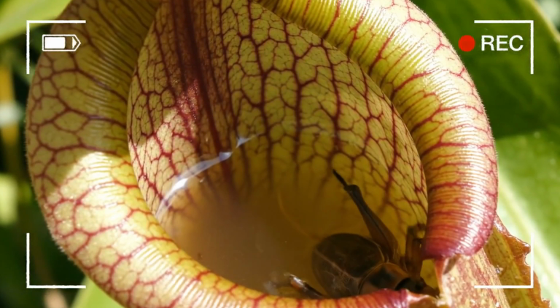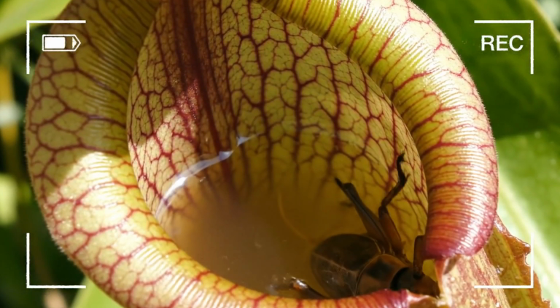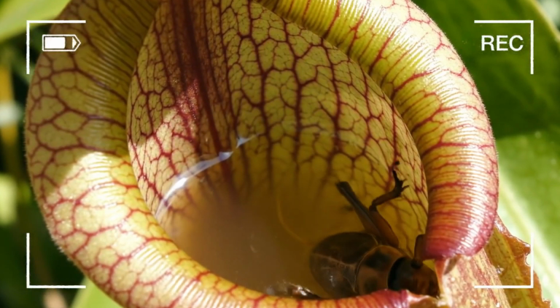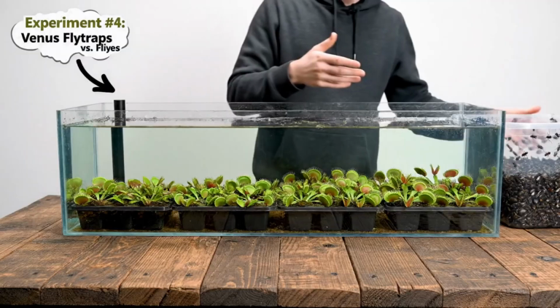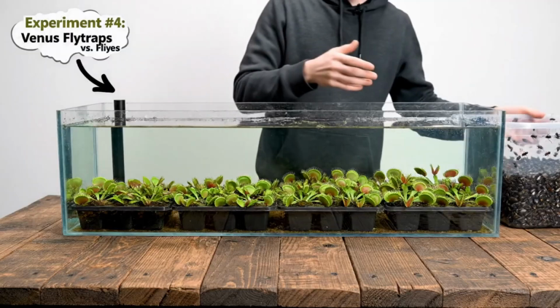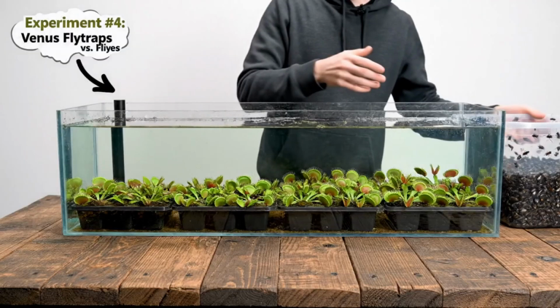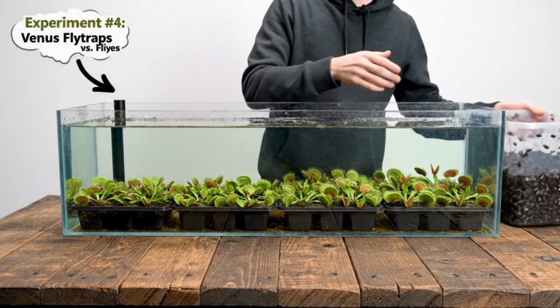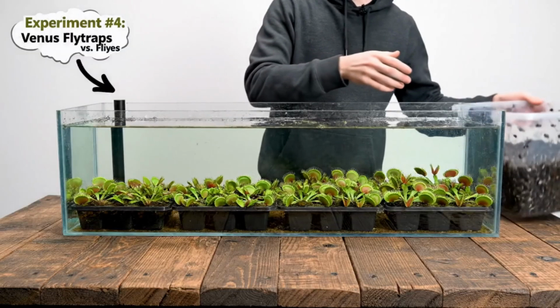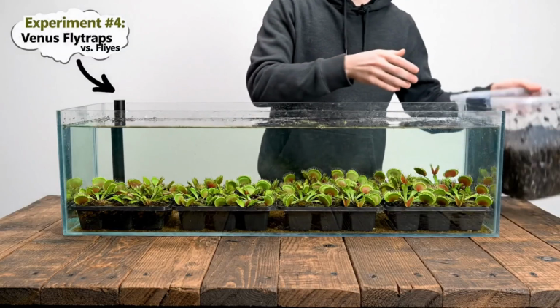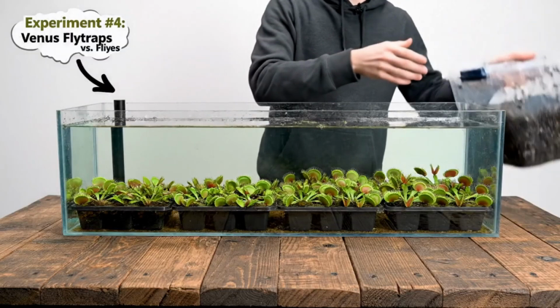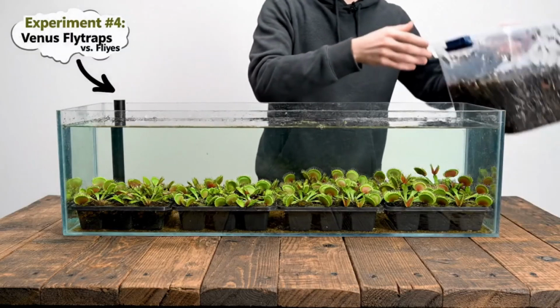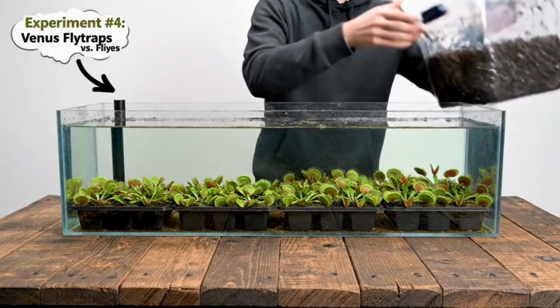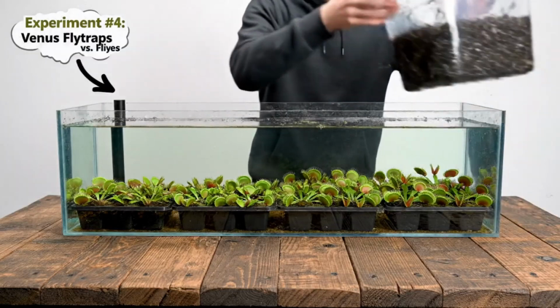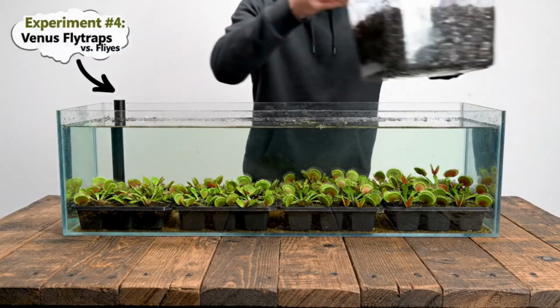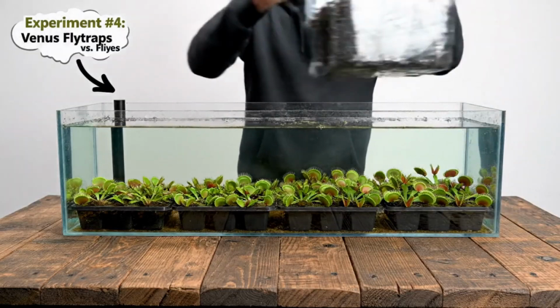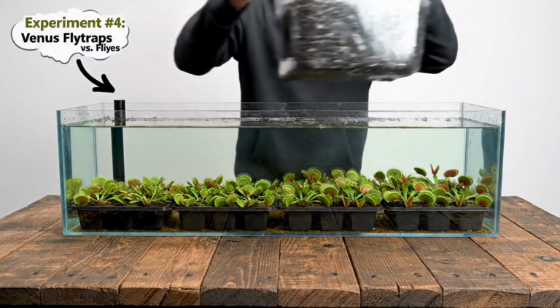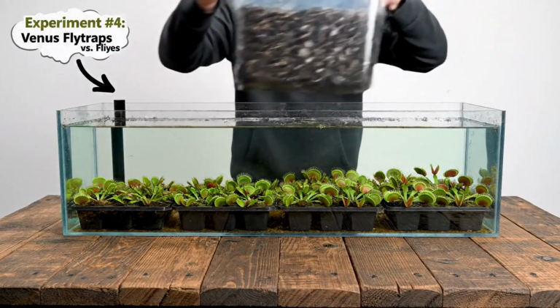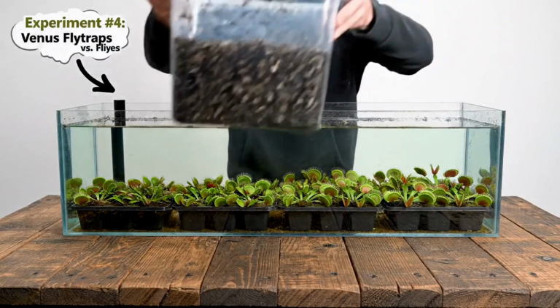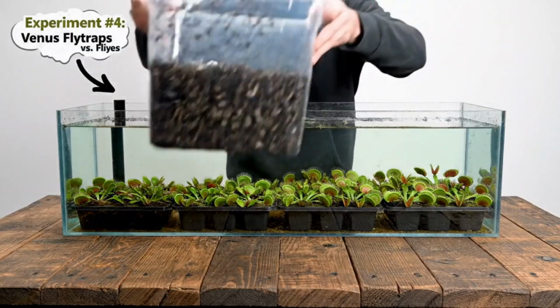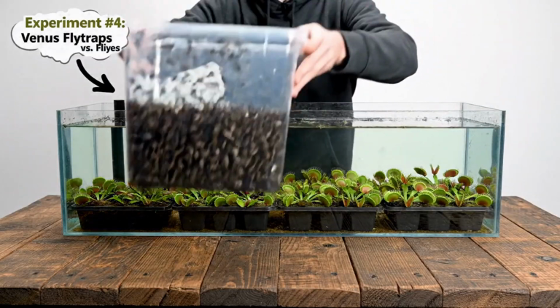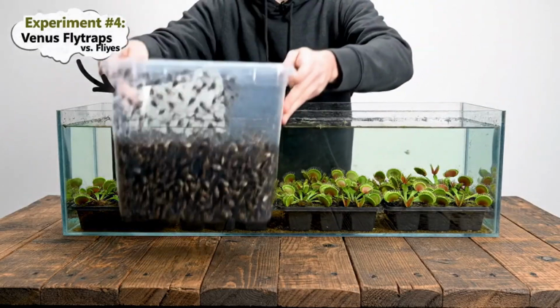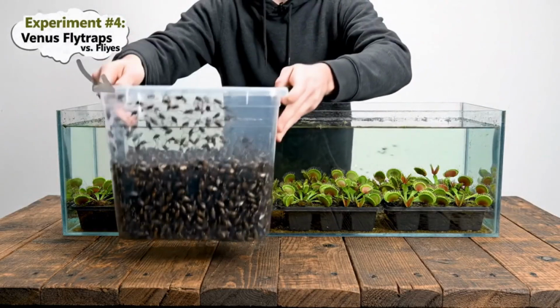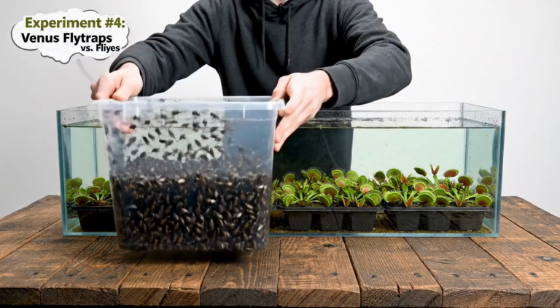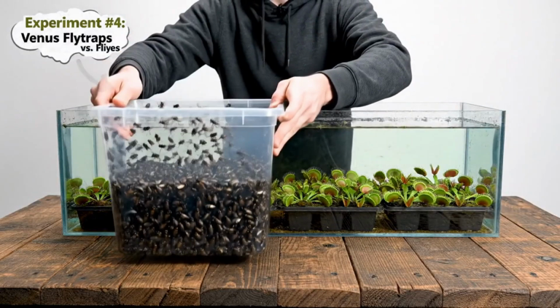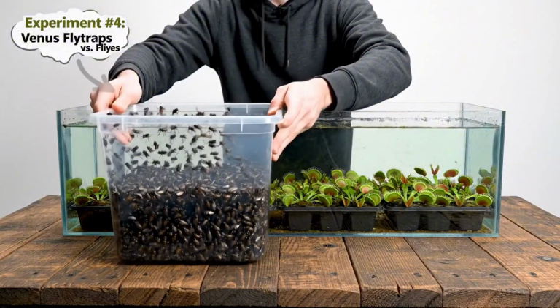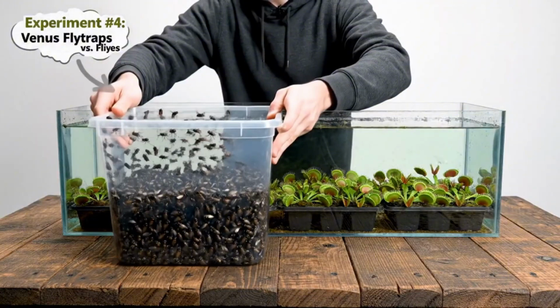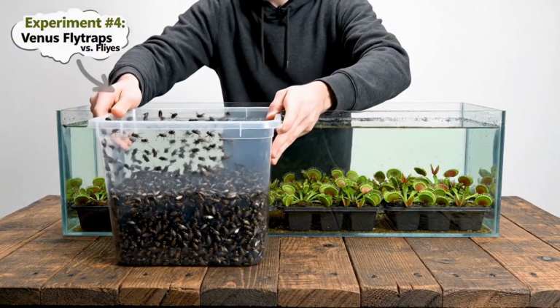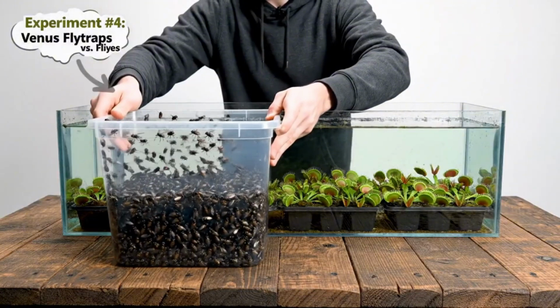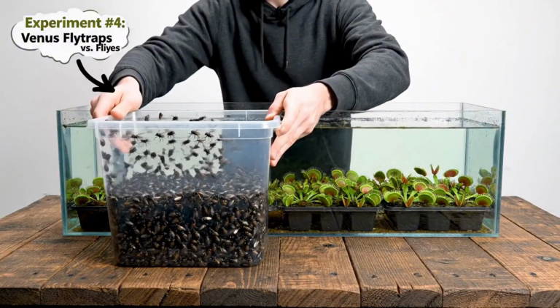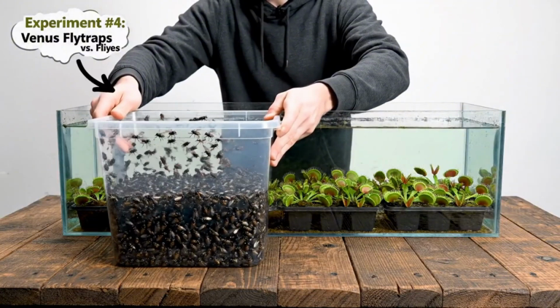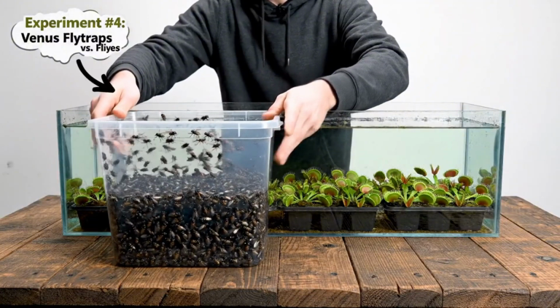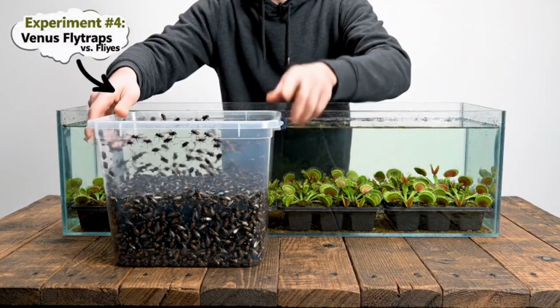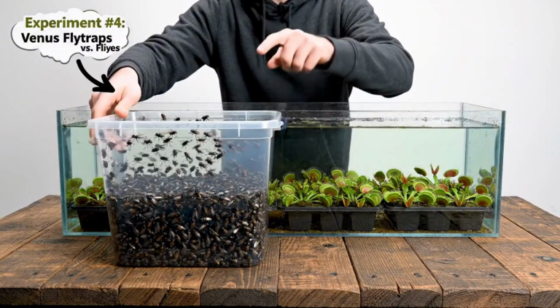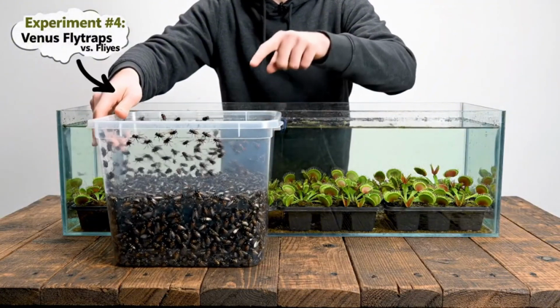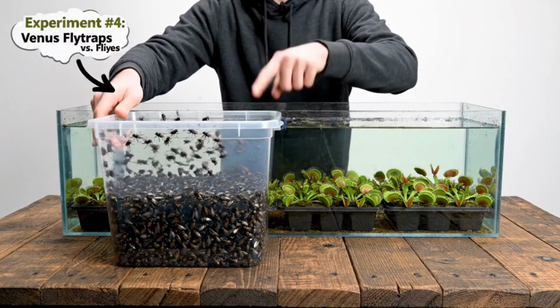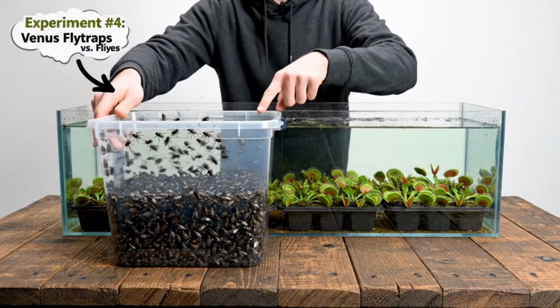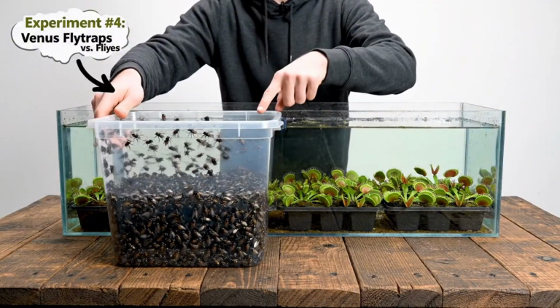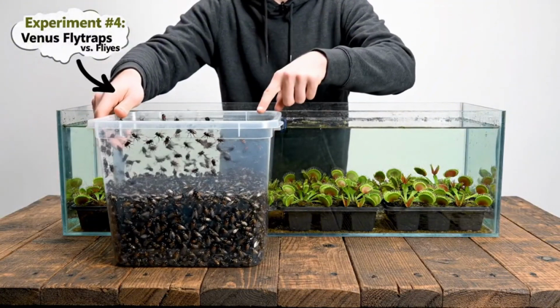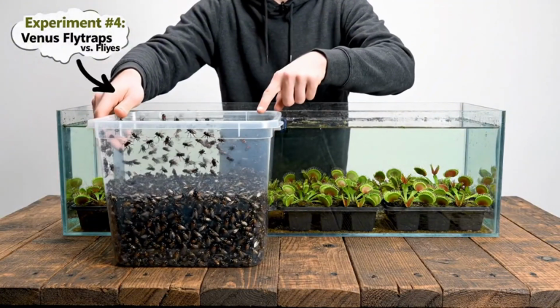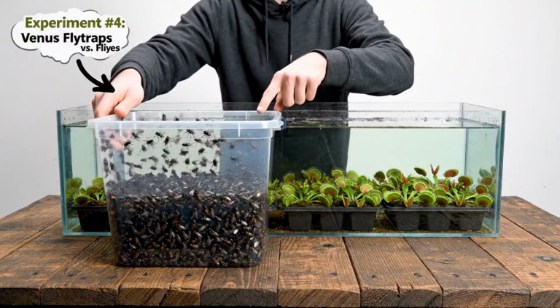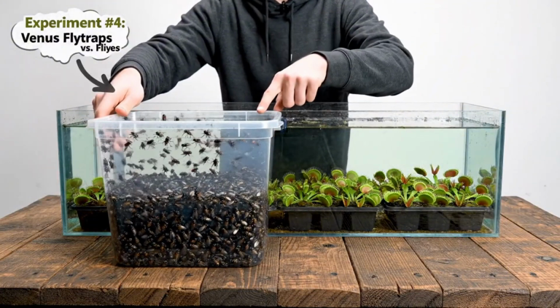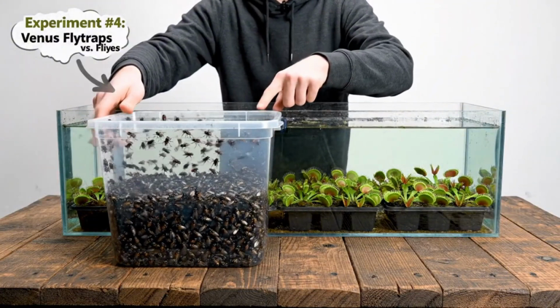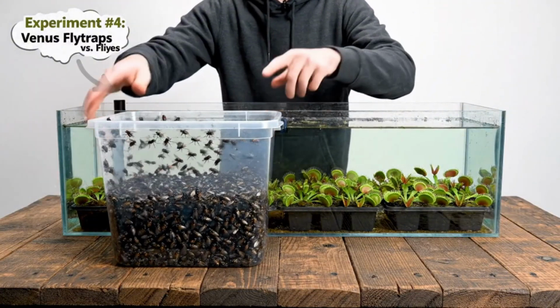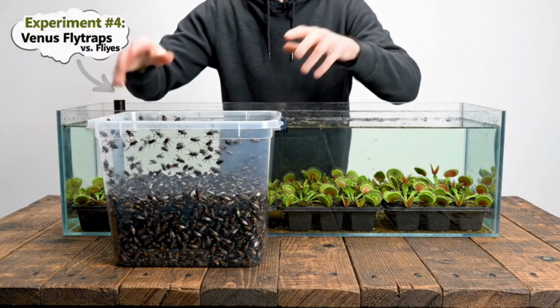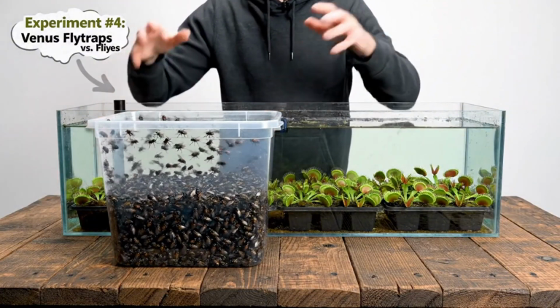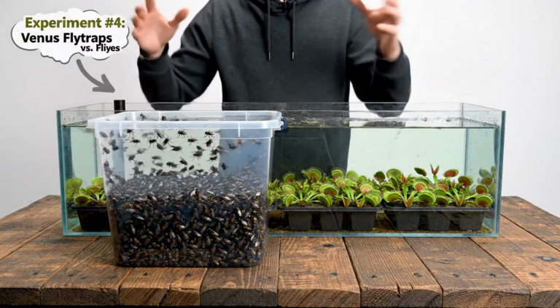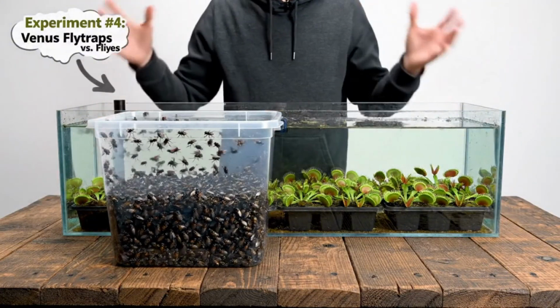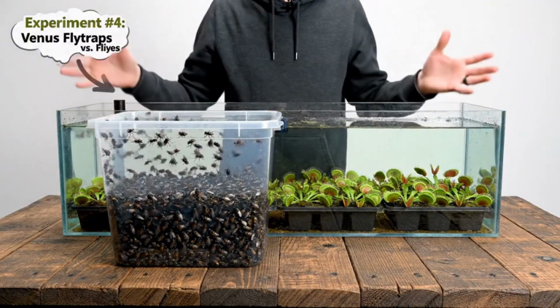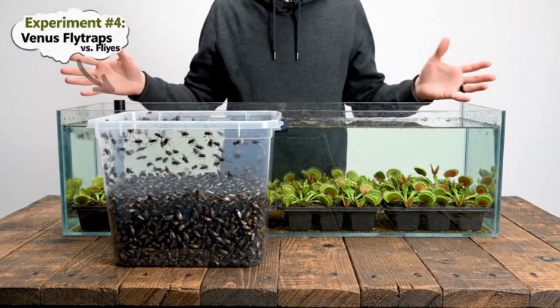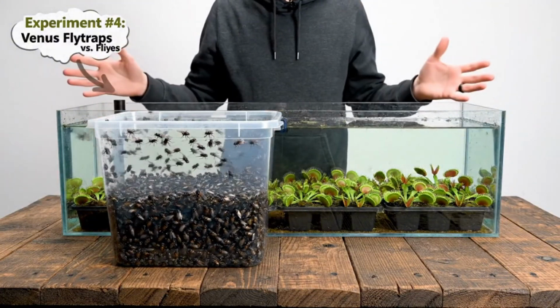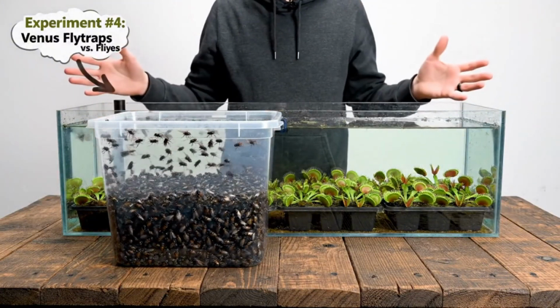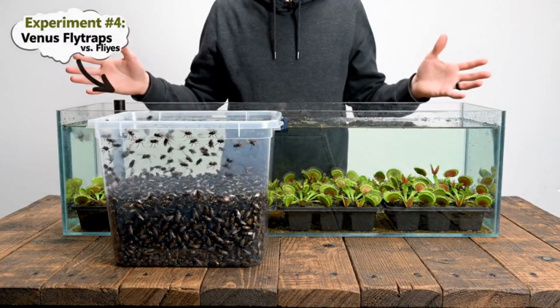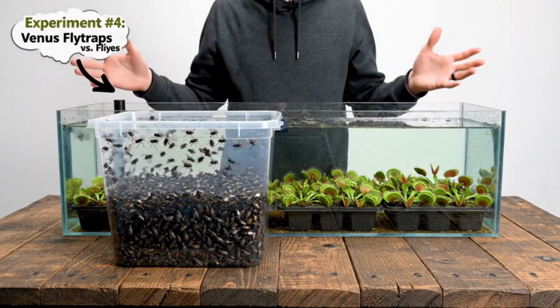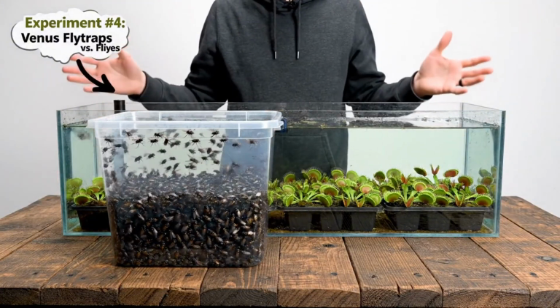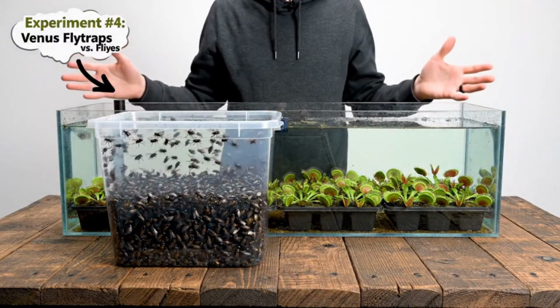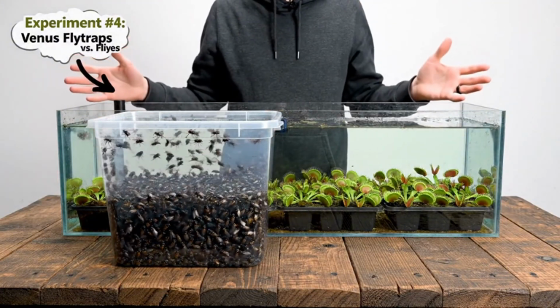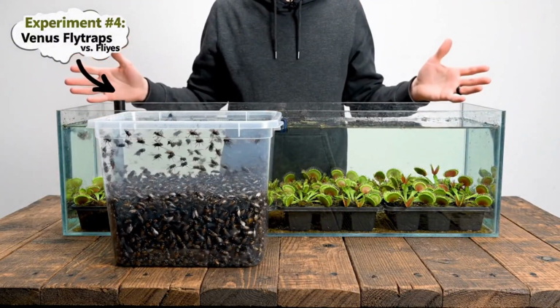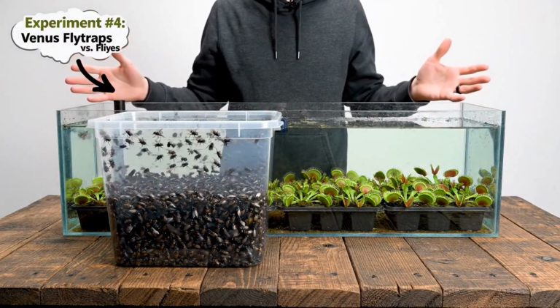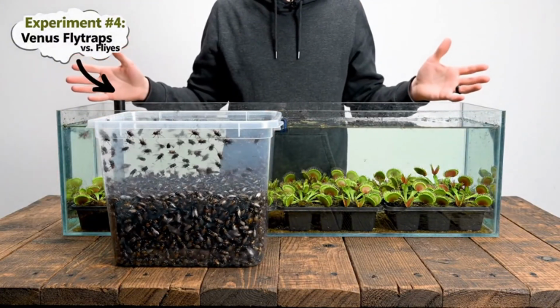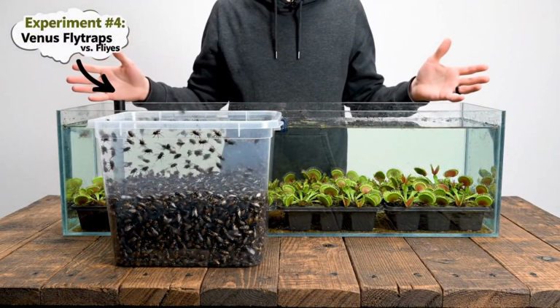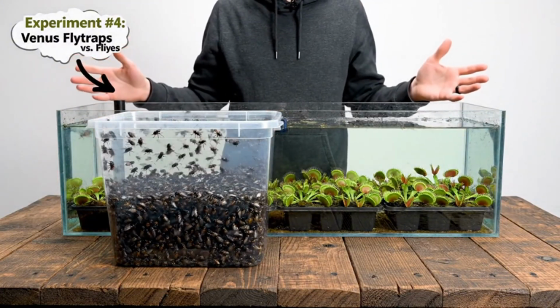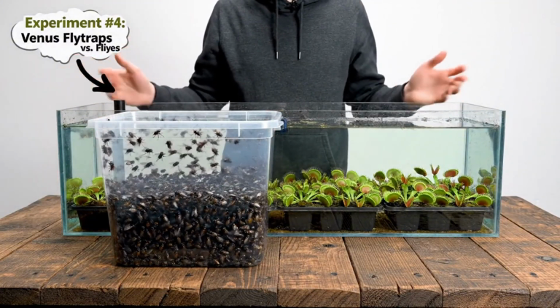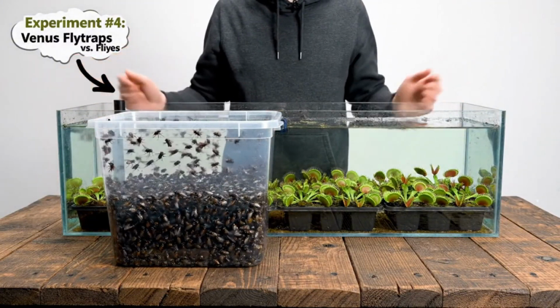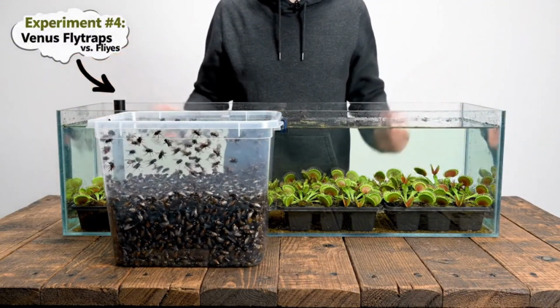In this container you can see many of my flies are starting to hatch, and that means we can finally start doing some massive-scale Venus Flytrap tests.